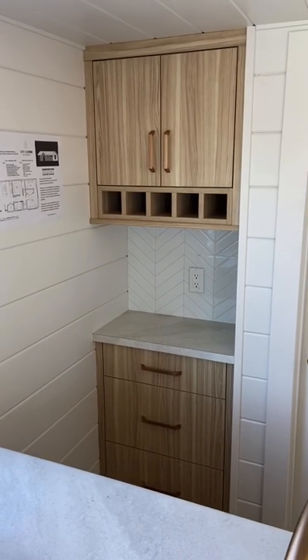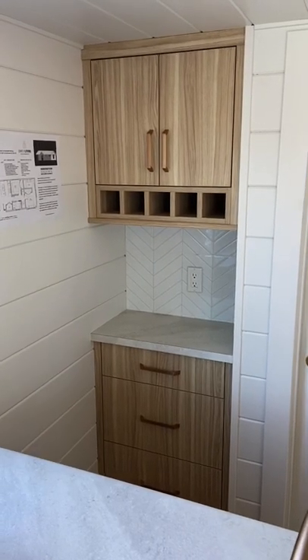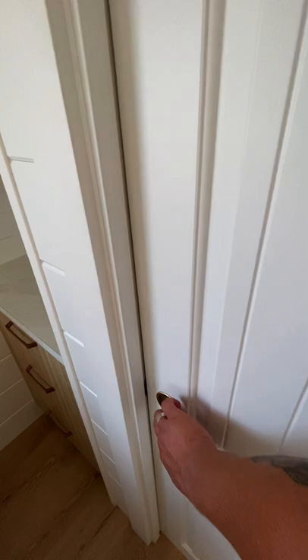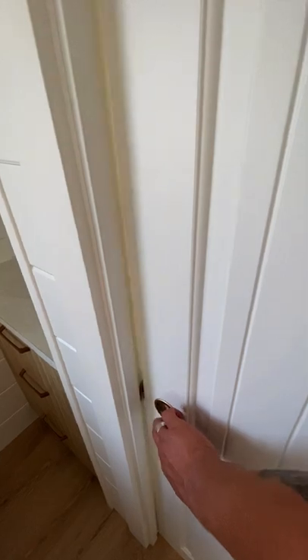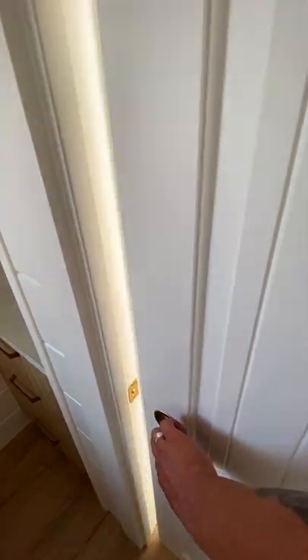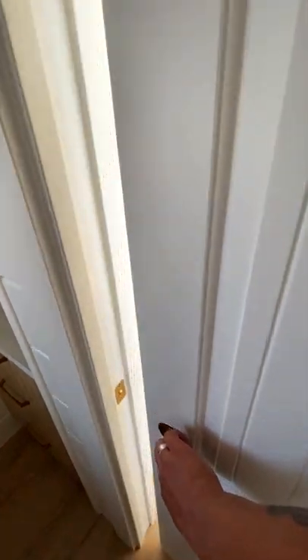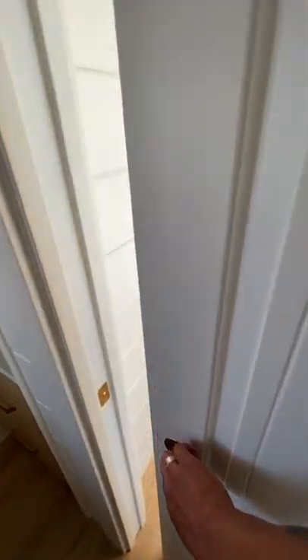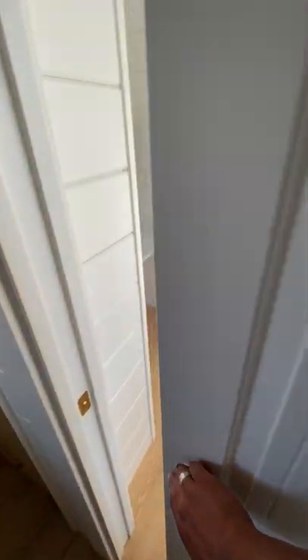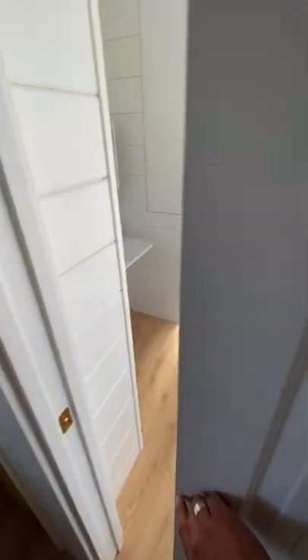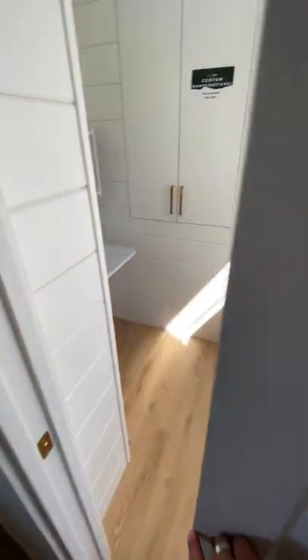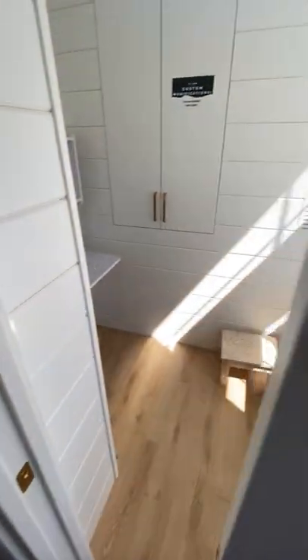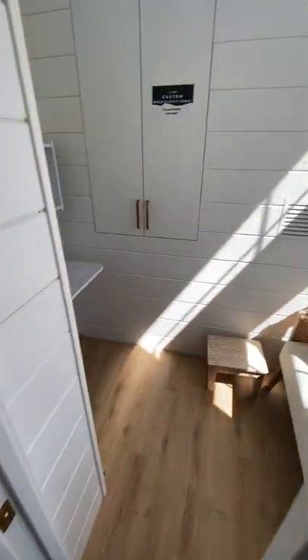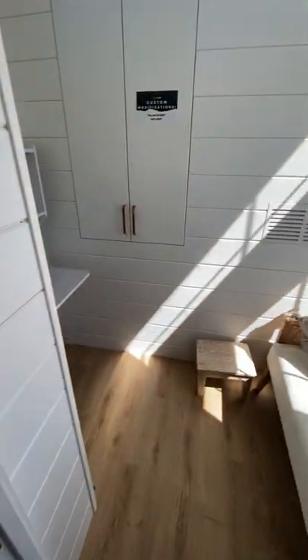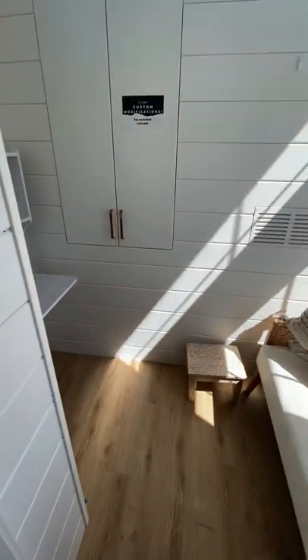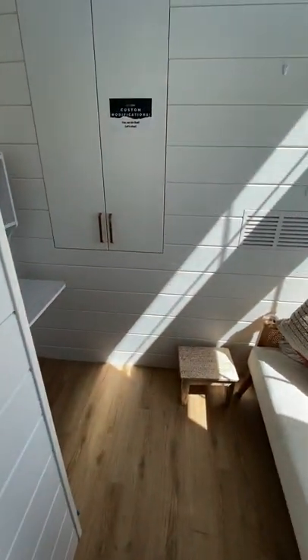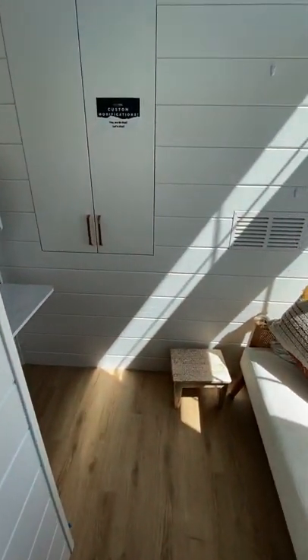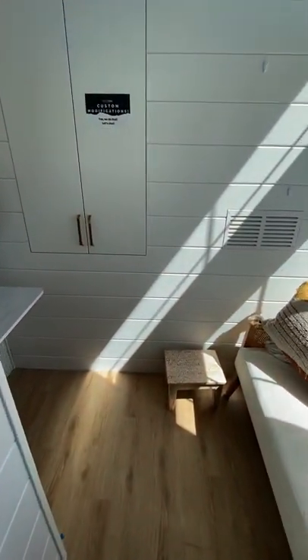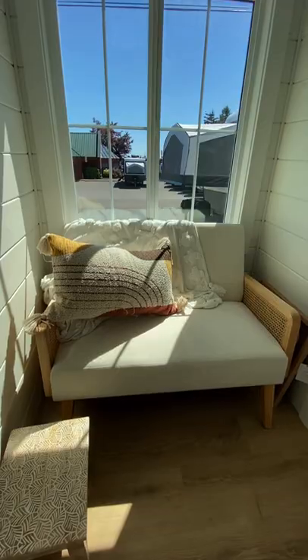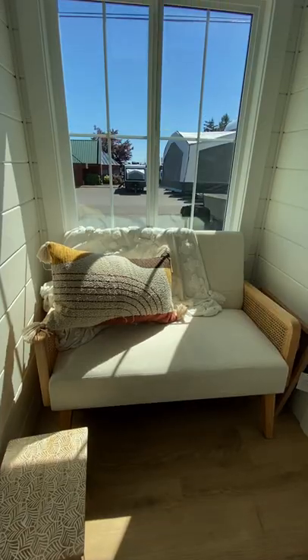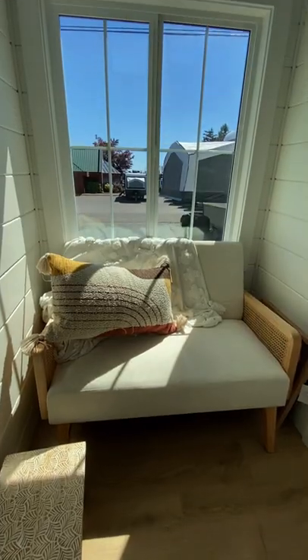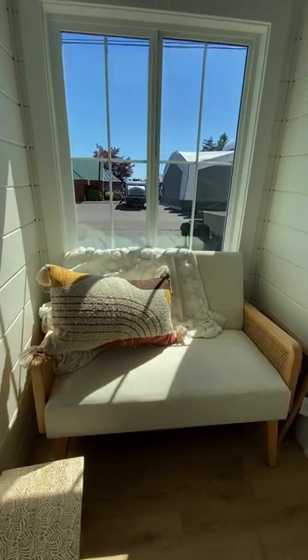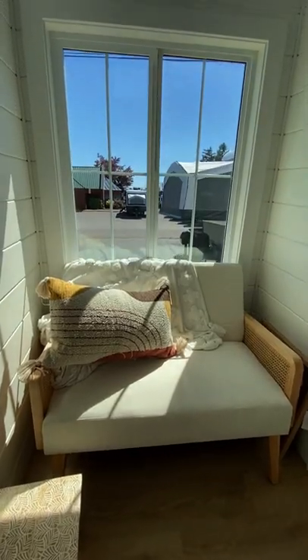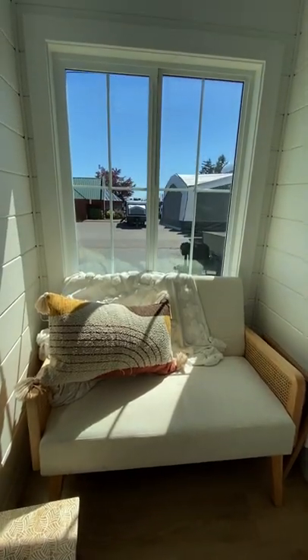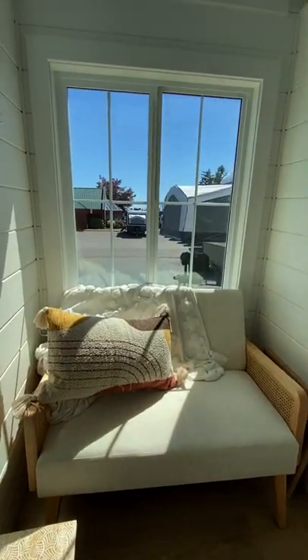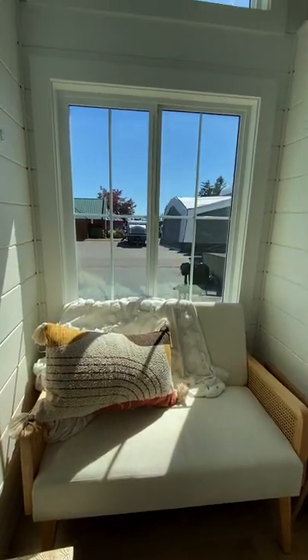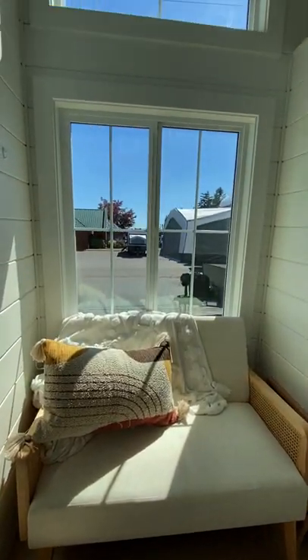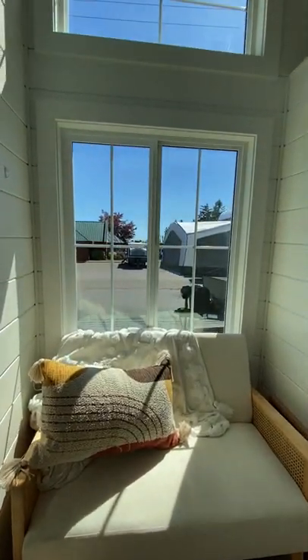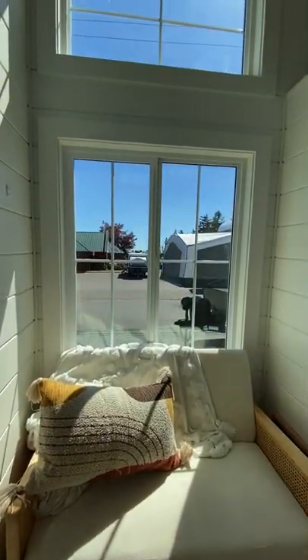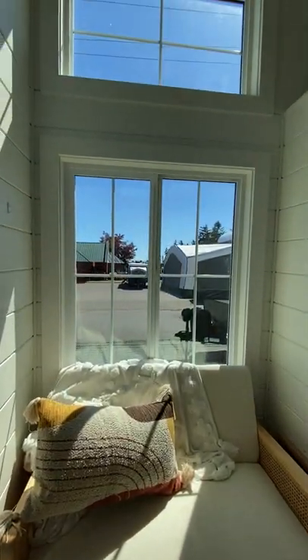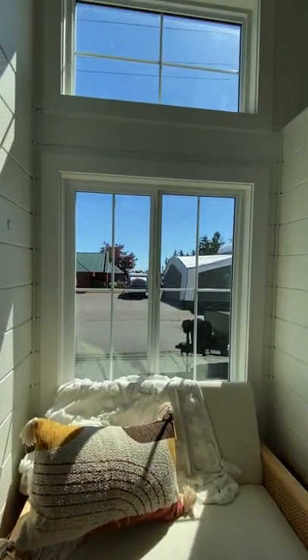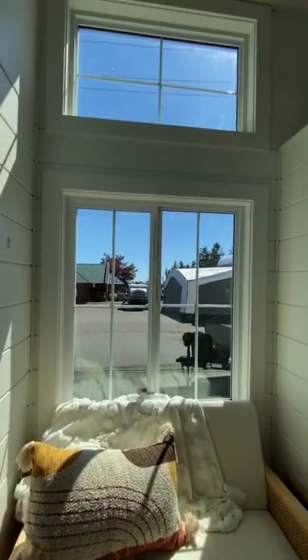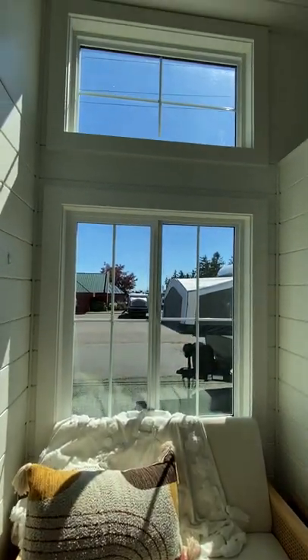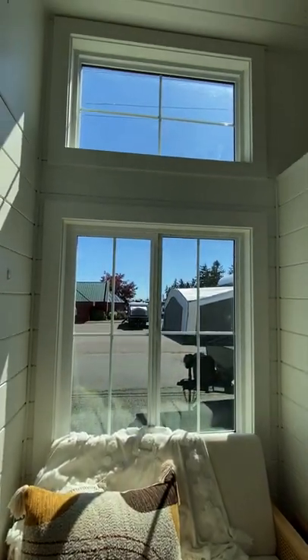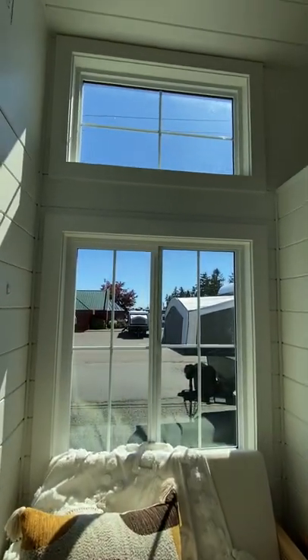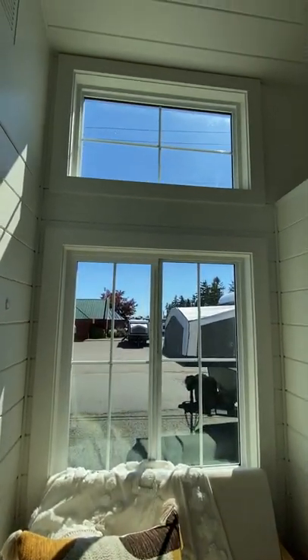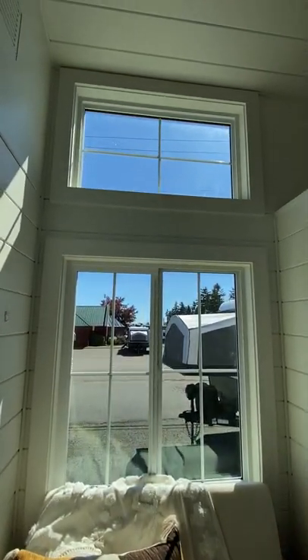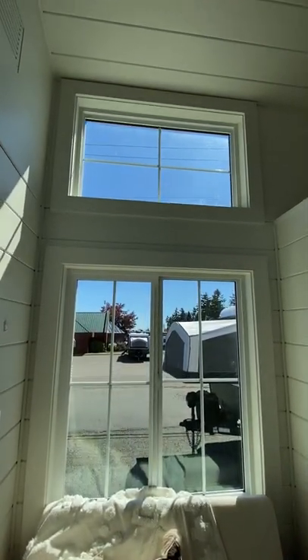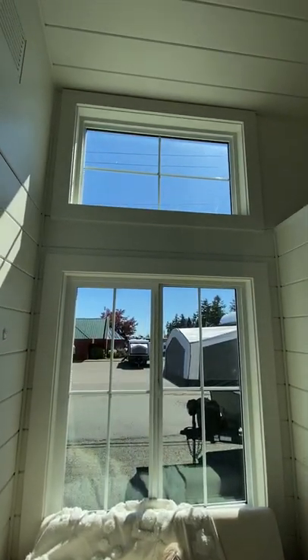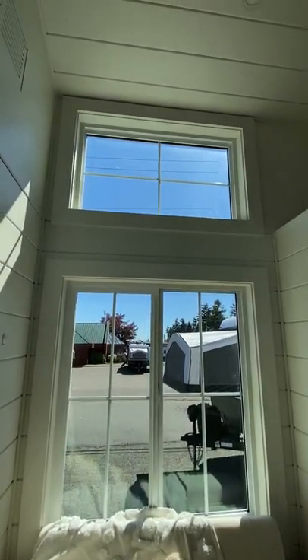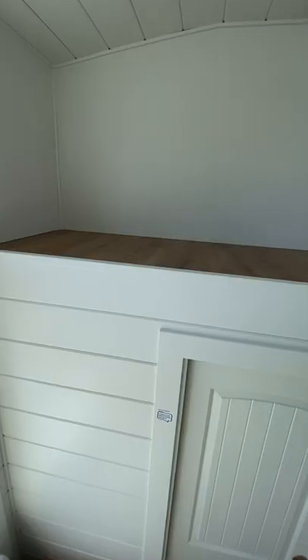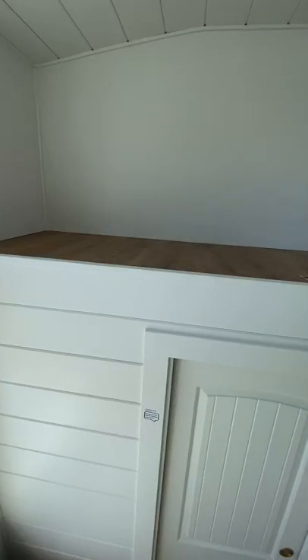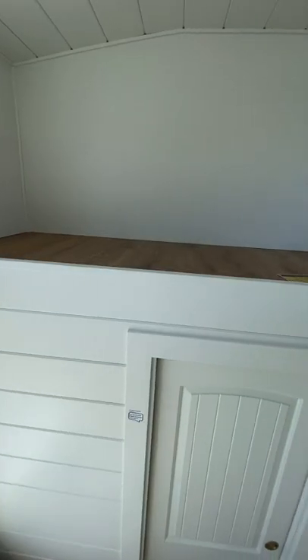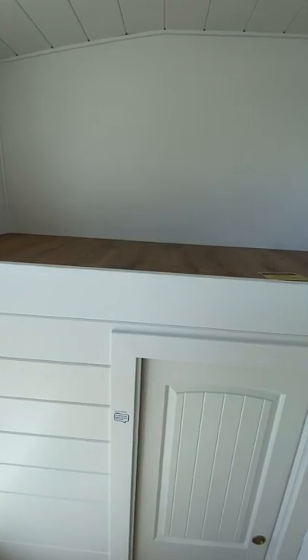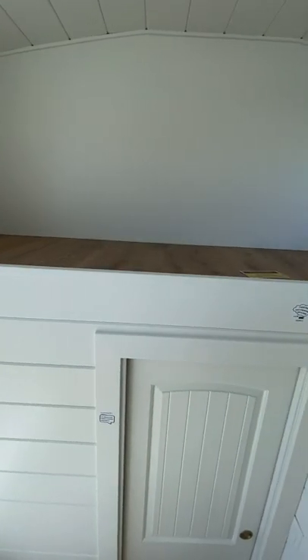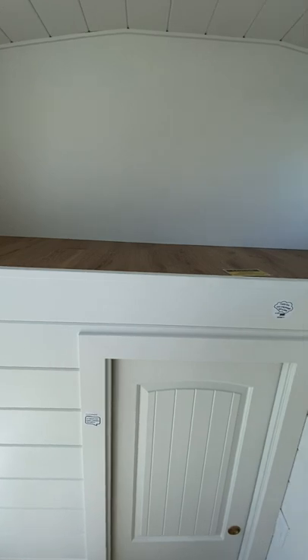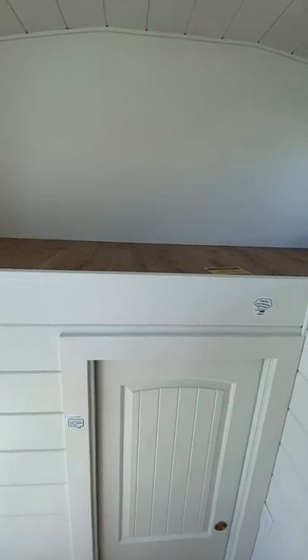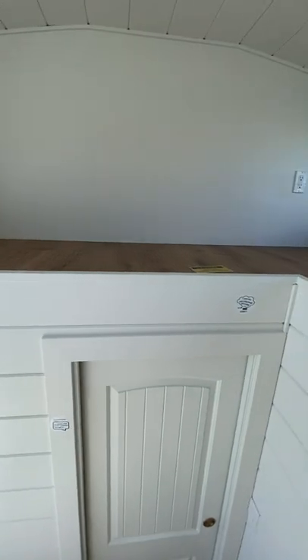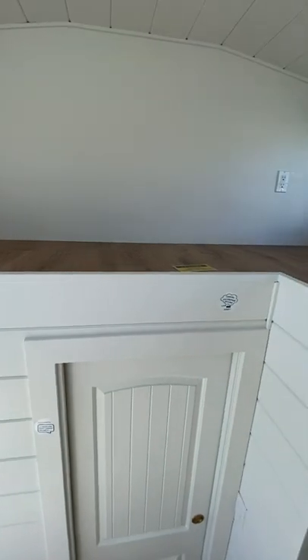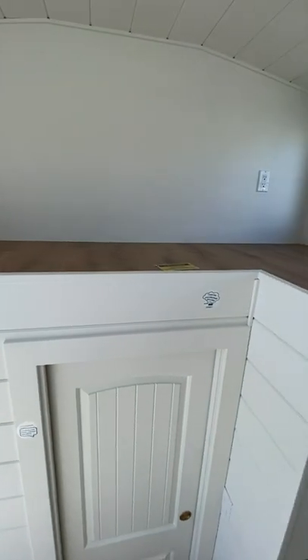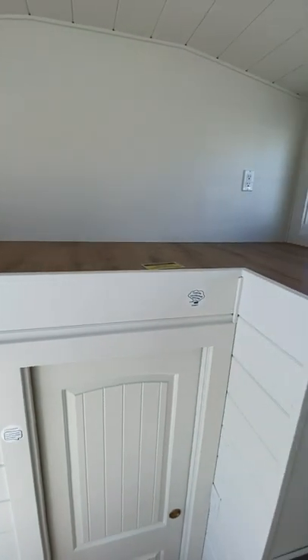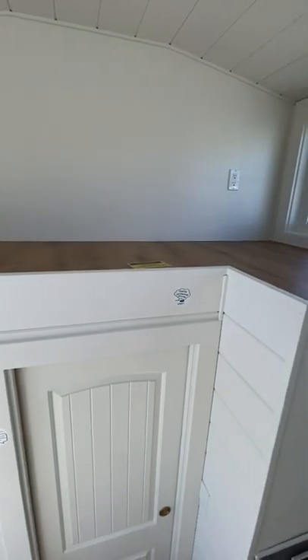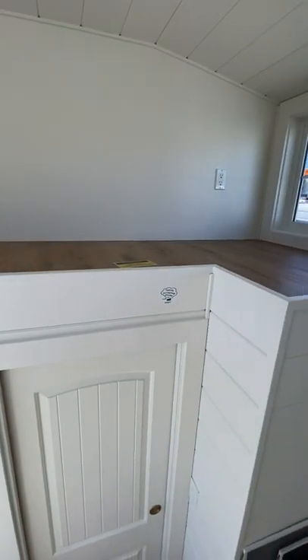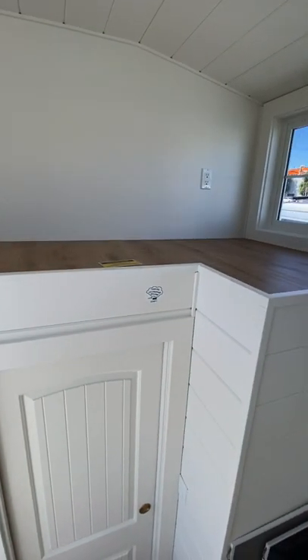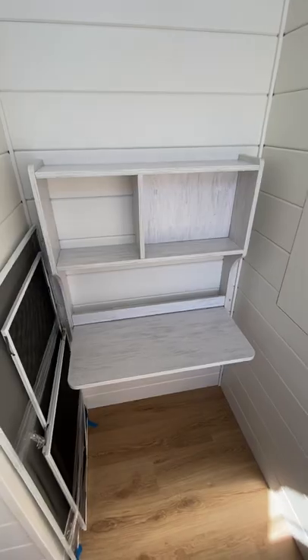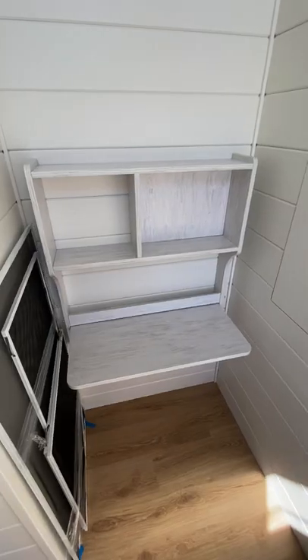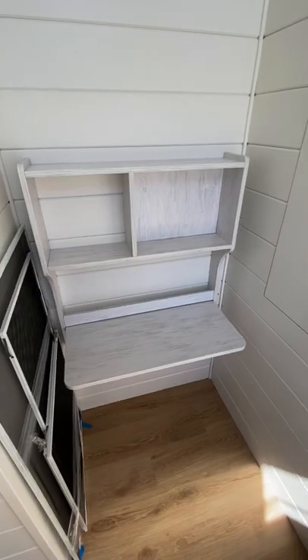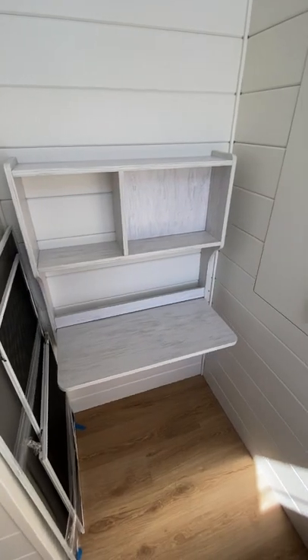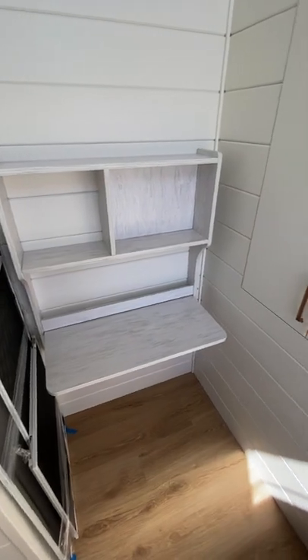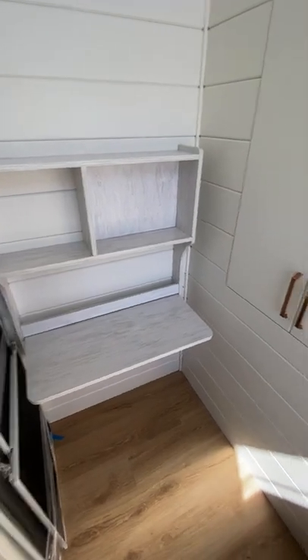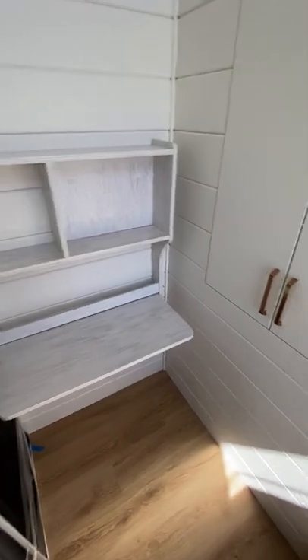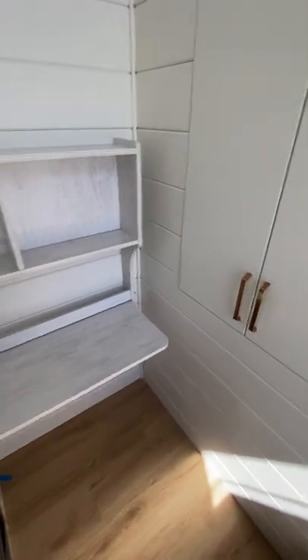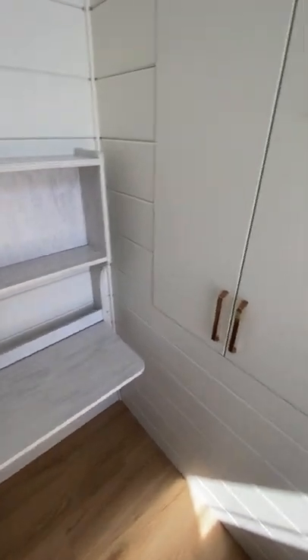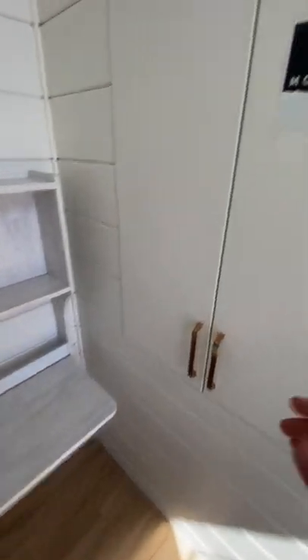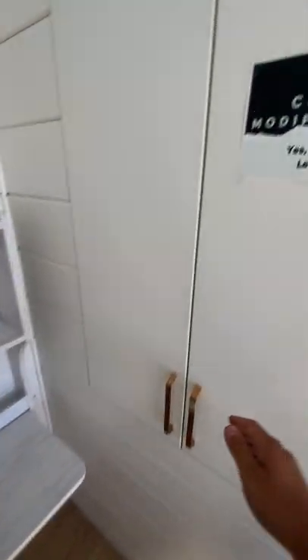Past the kitchen and through this door is a small reading room, which doubles as an additional sleeping space with this loft, and includes a desk and a ton of cabinet storage.